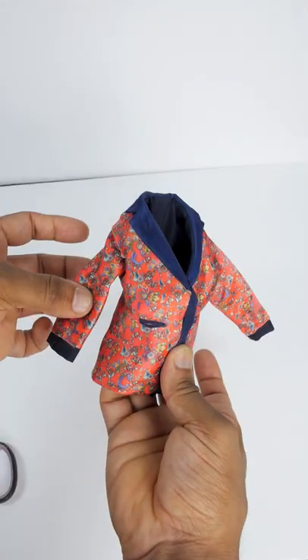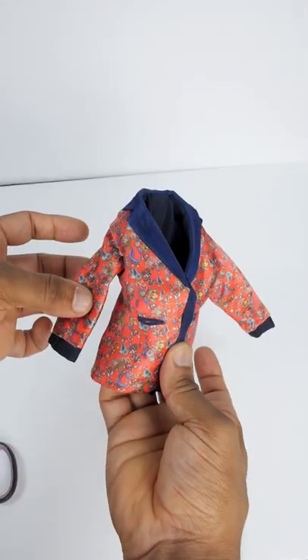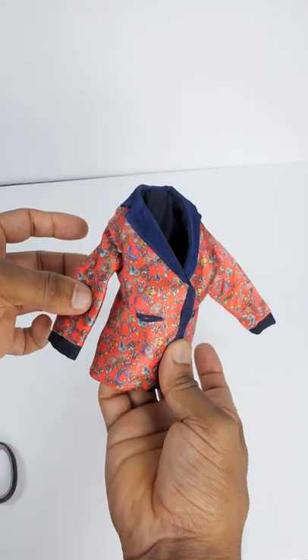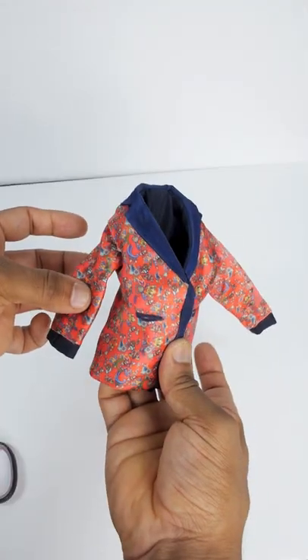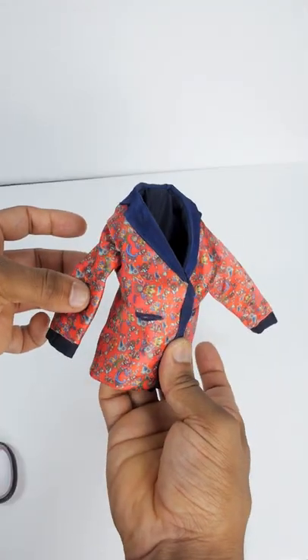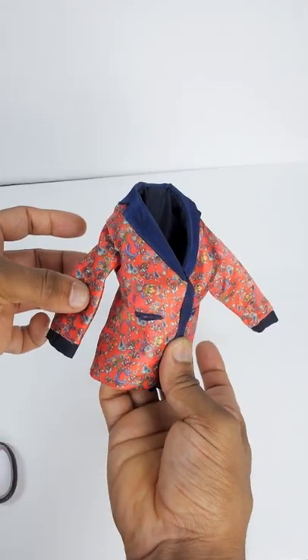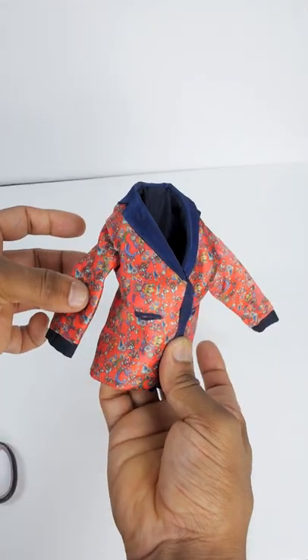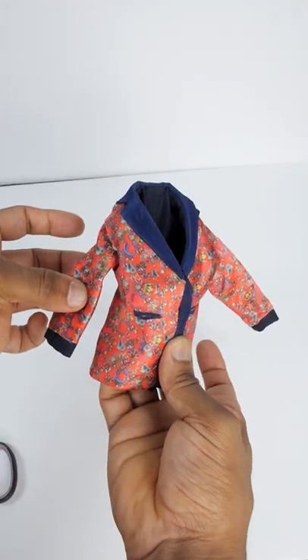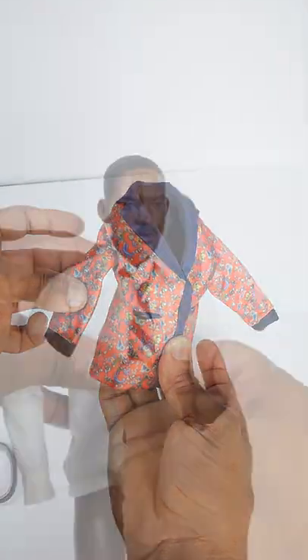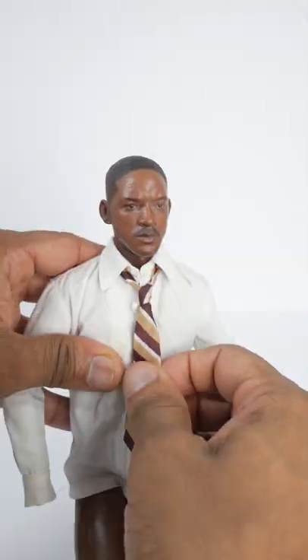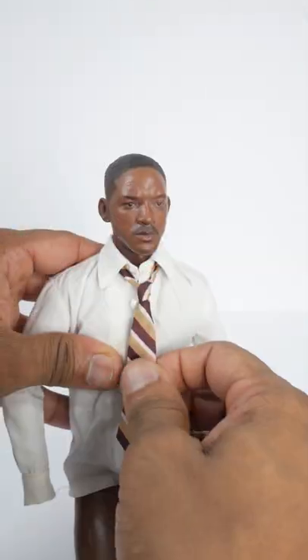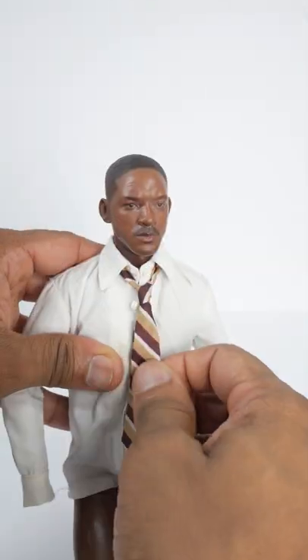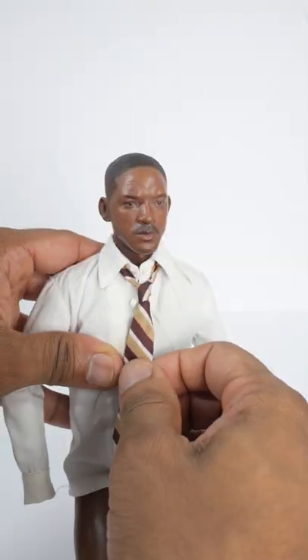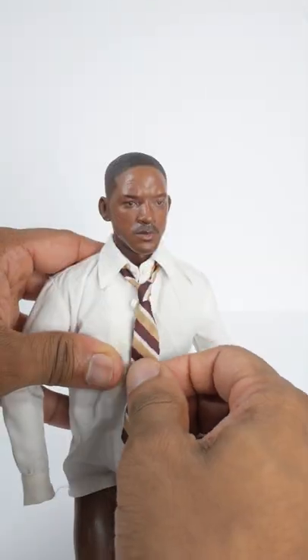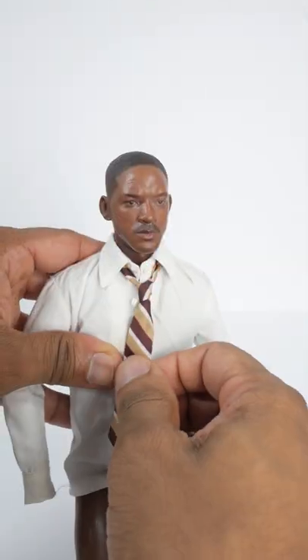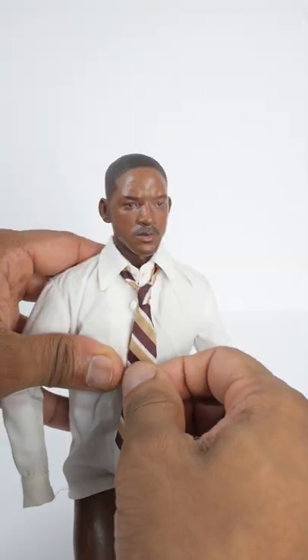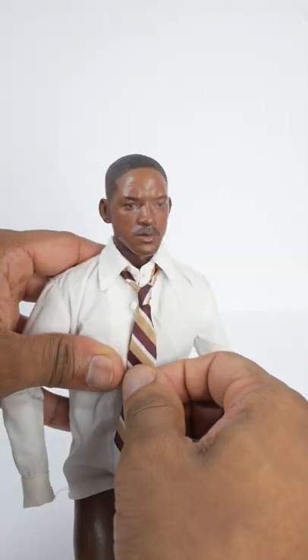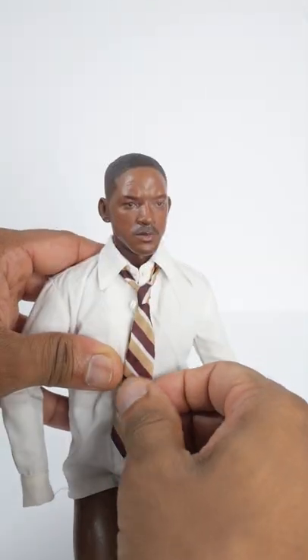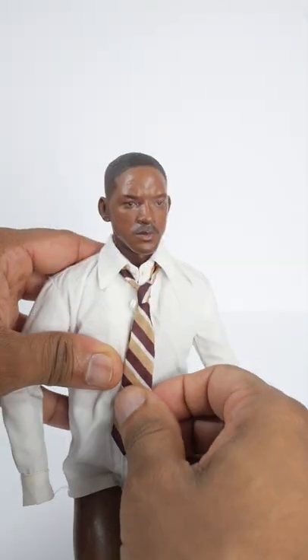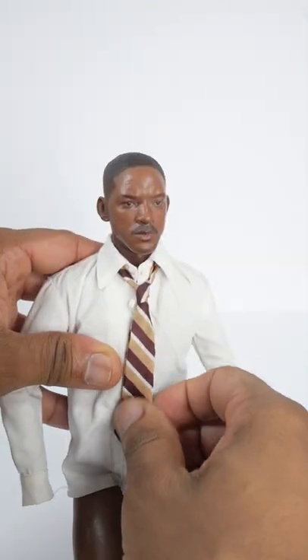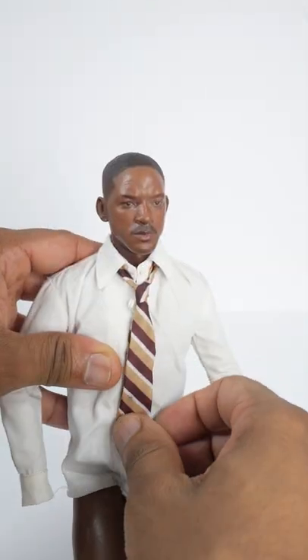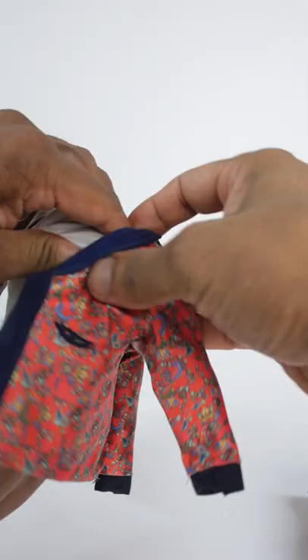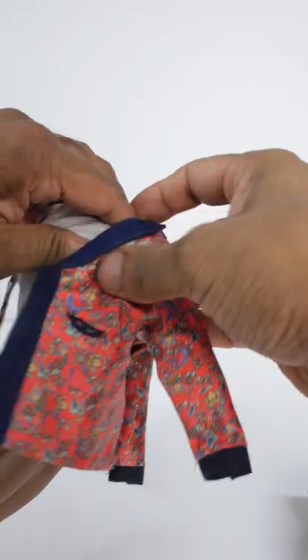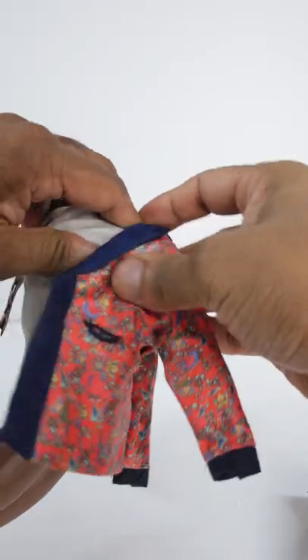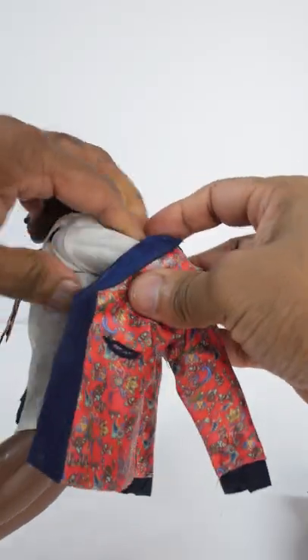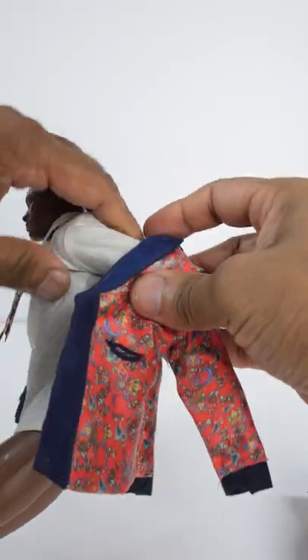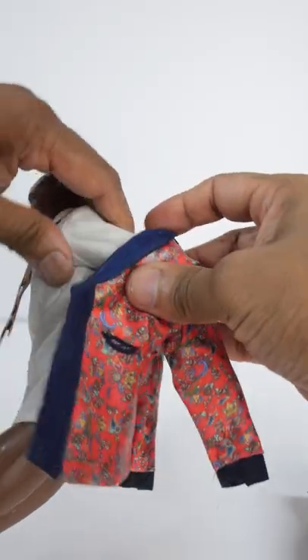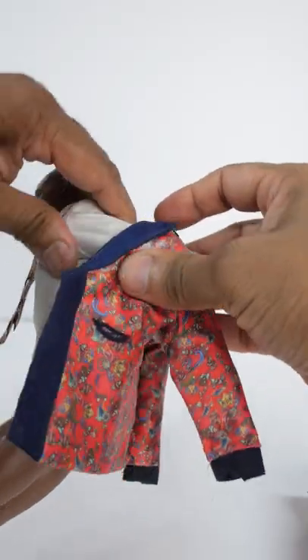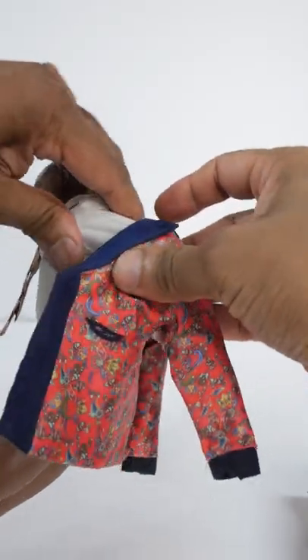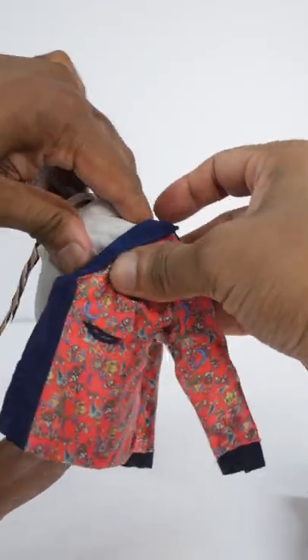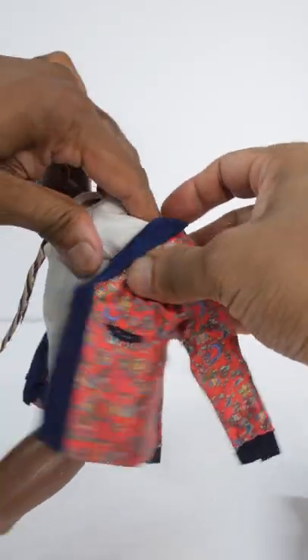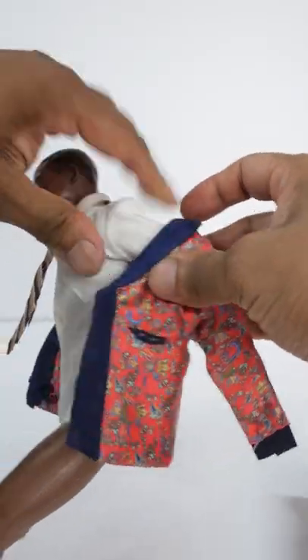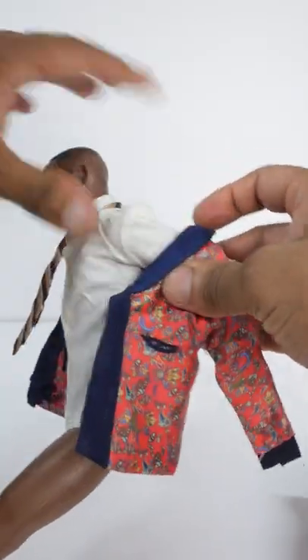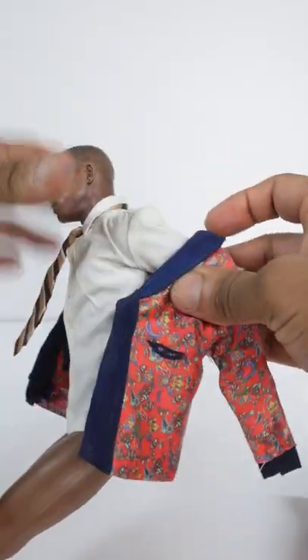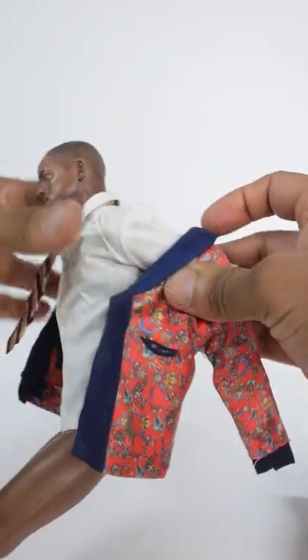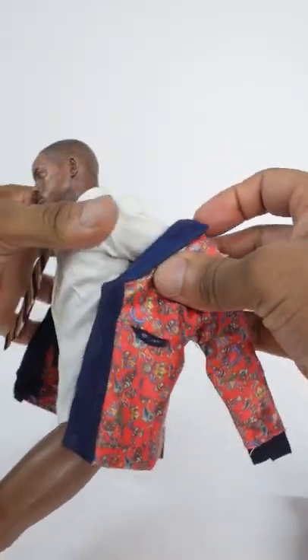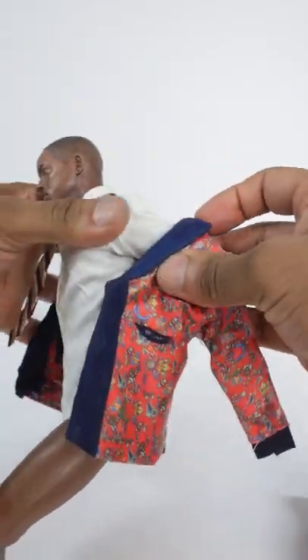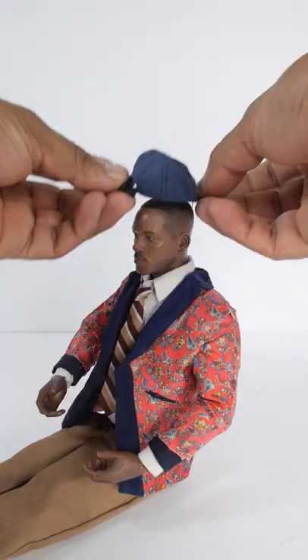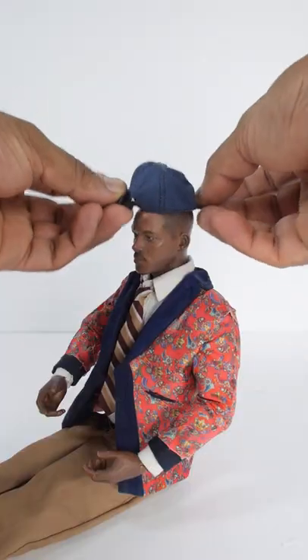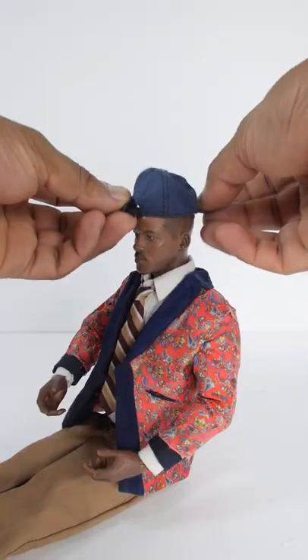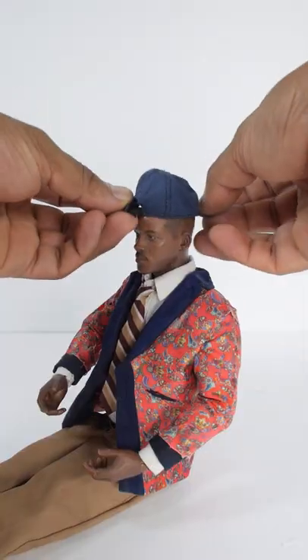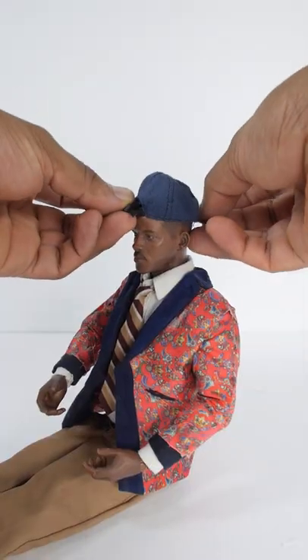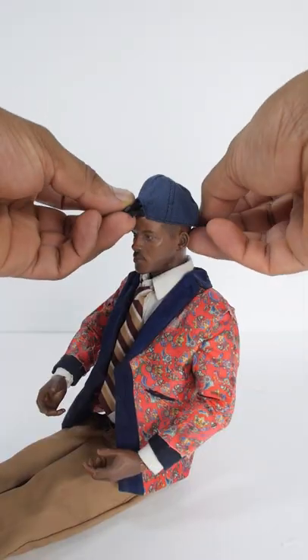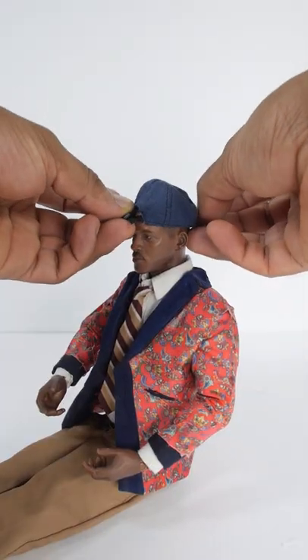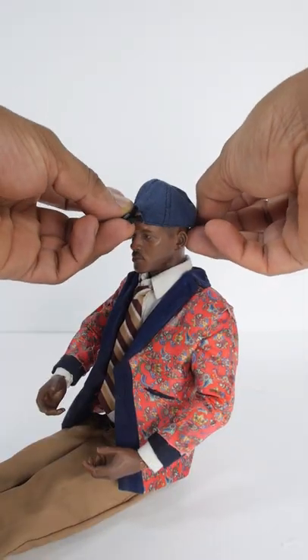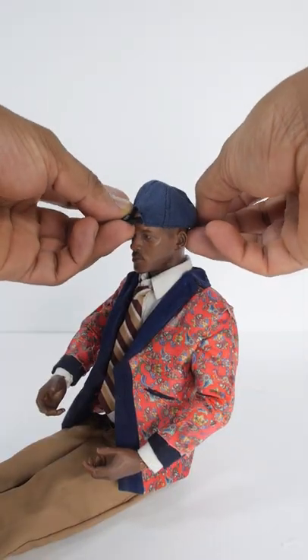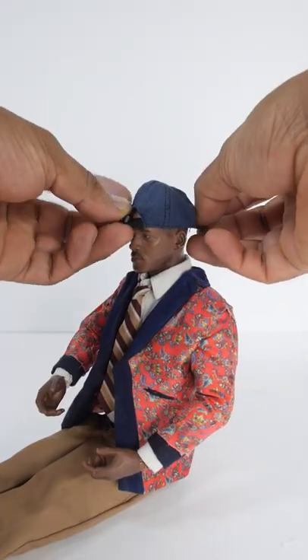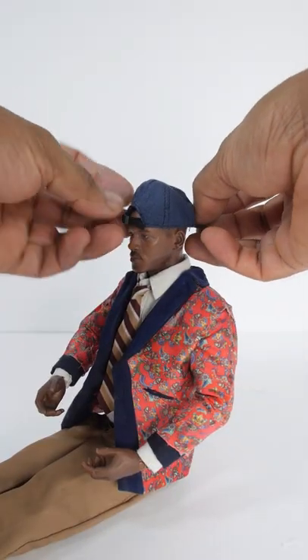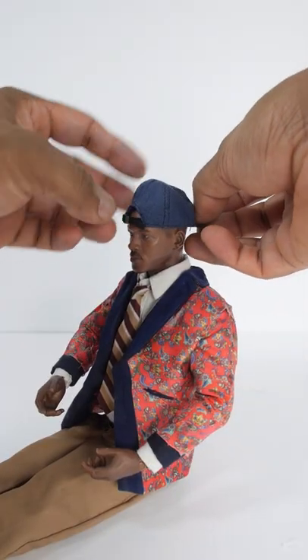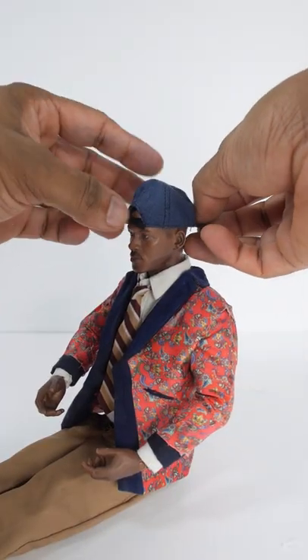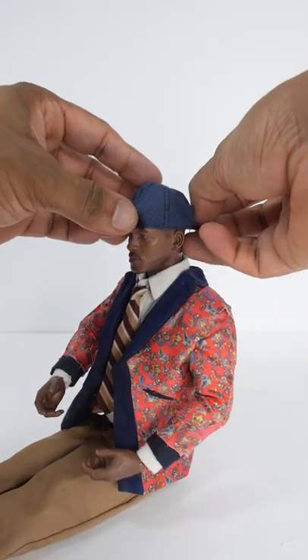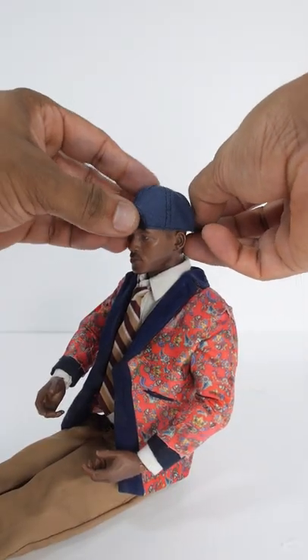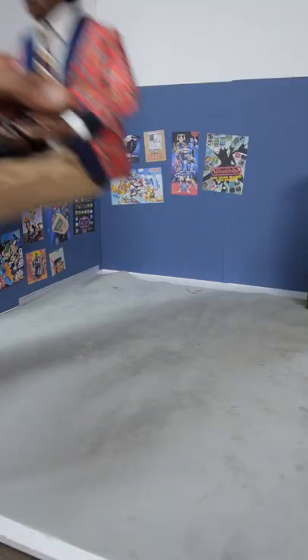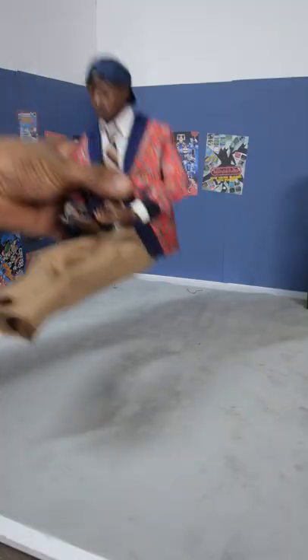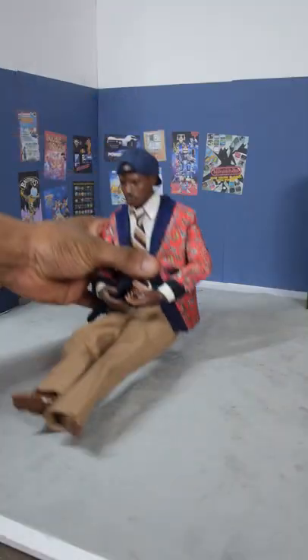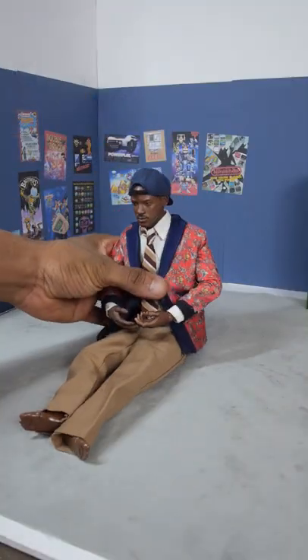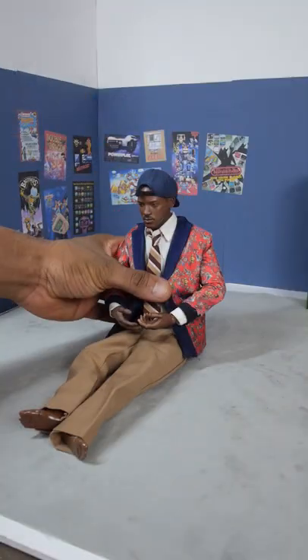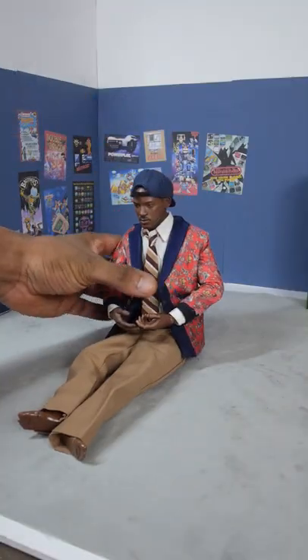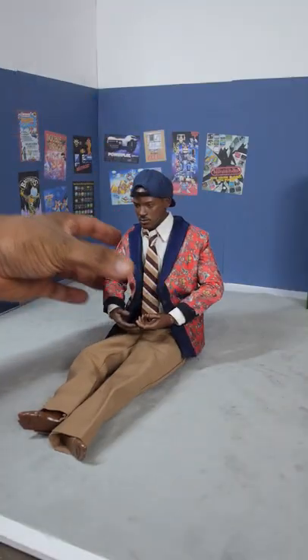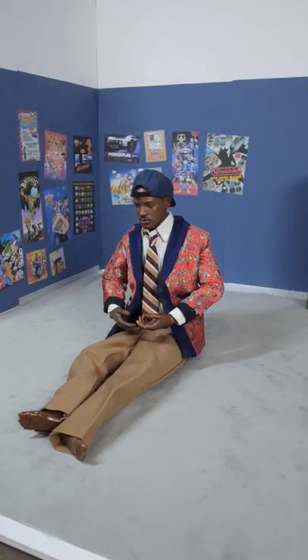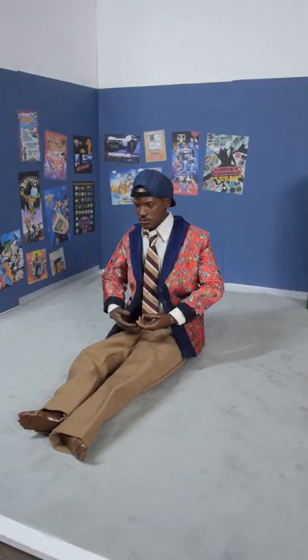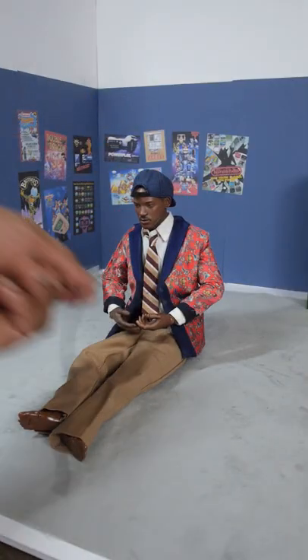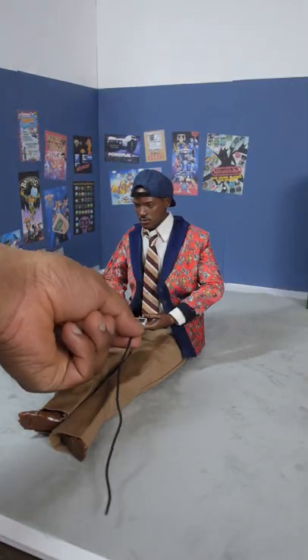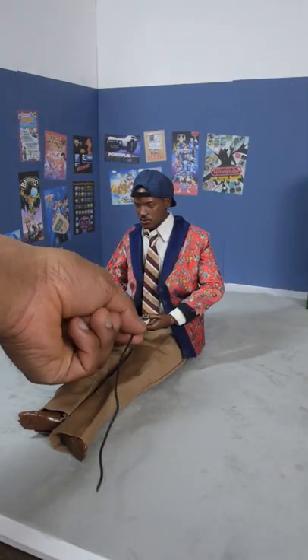When it's finished, I'll dress up the figure, and finally I'll place him inside of this miniature diorama.